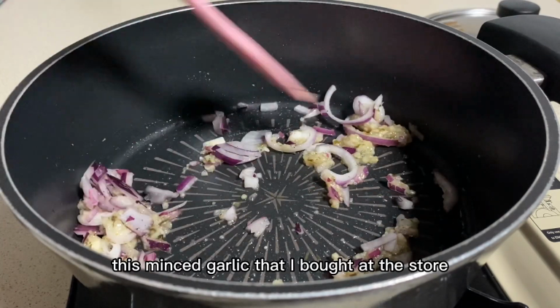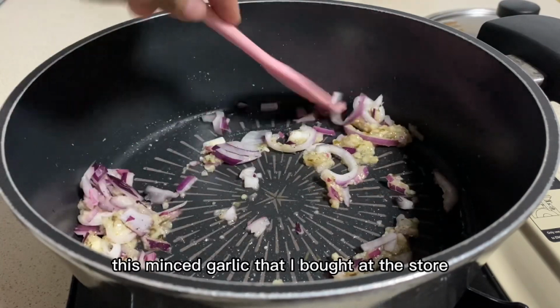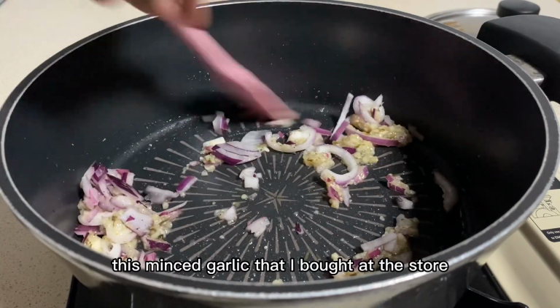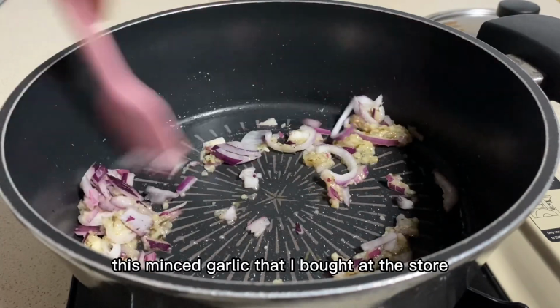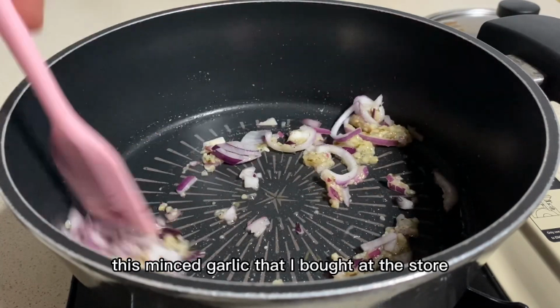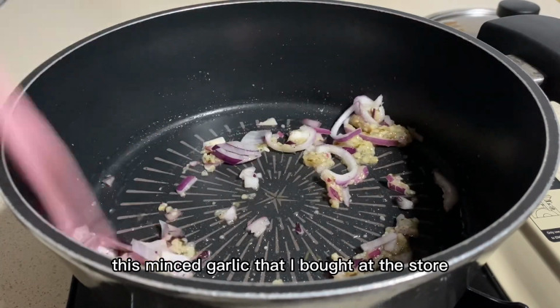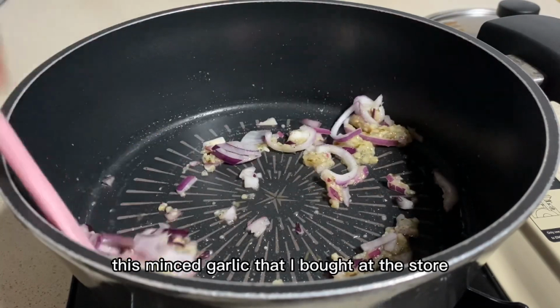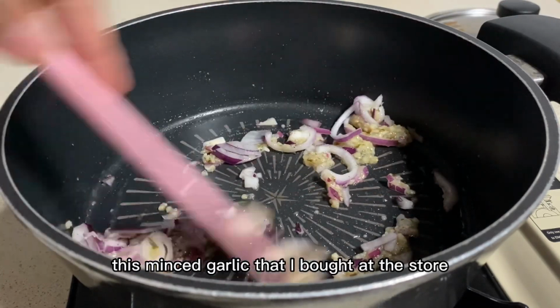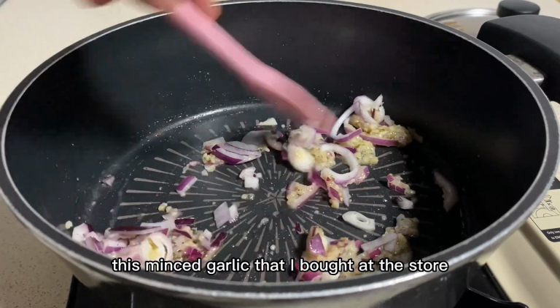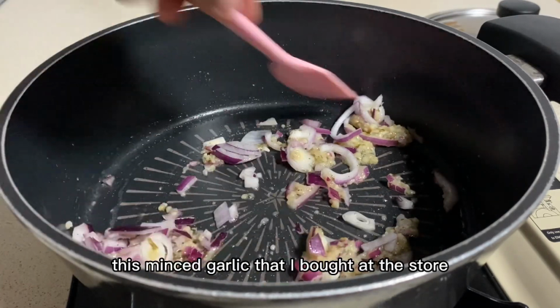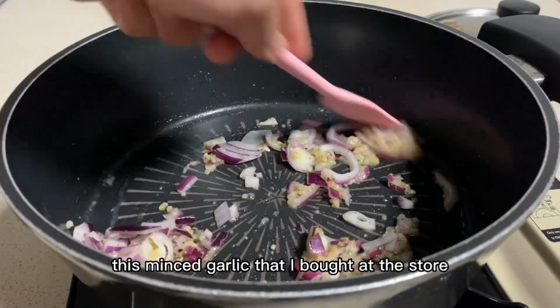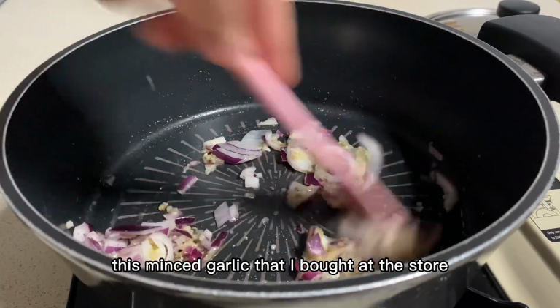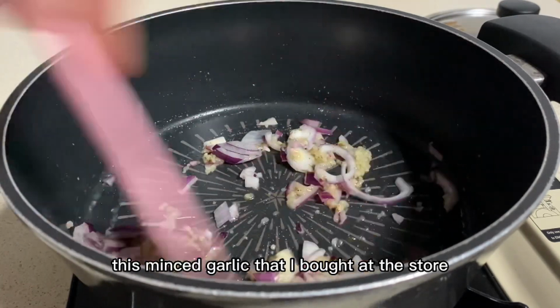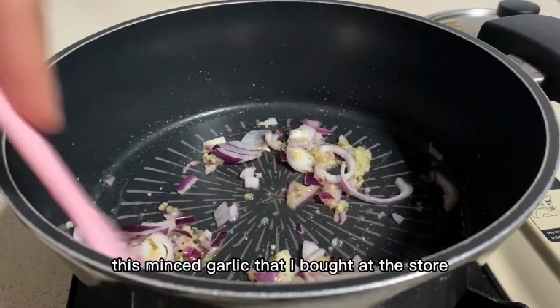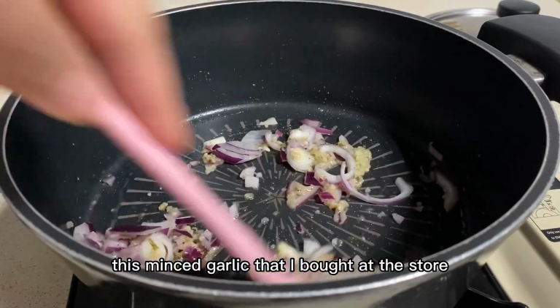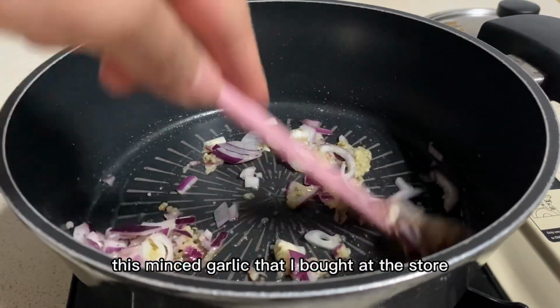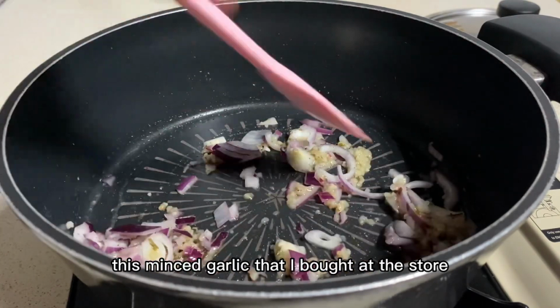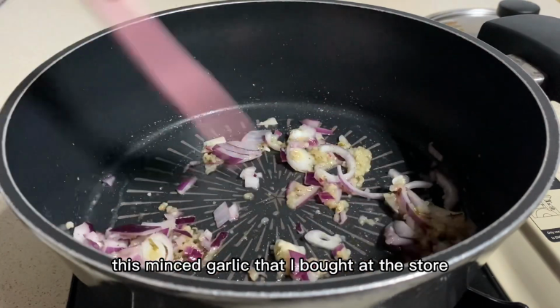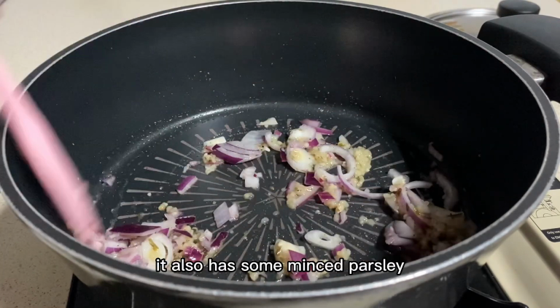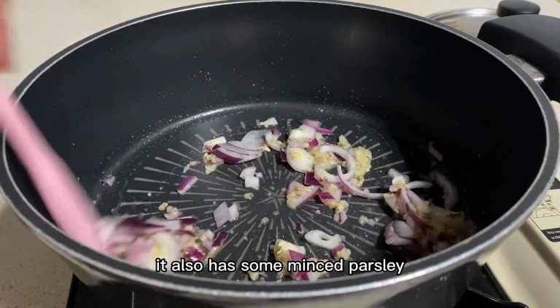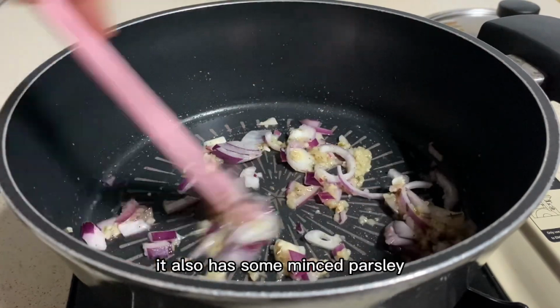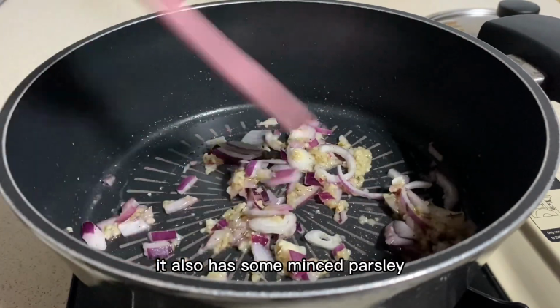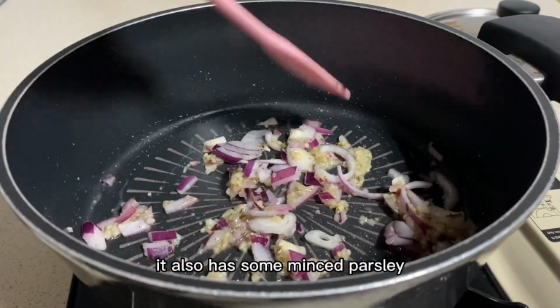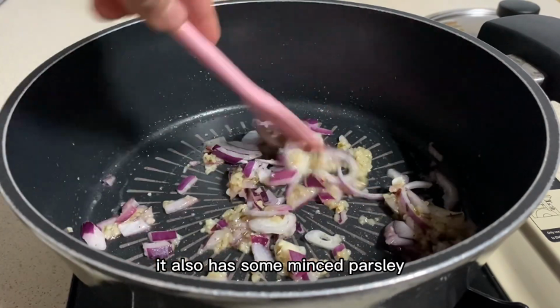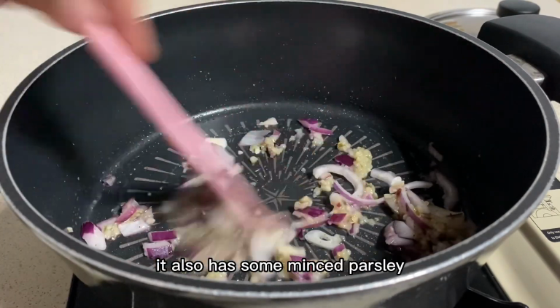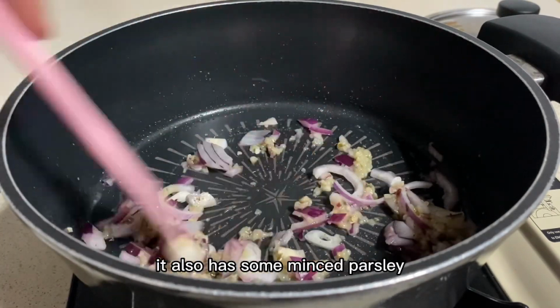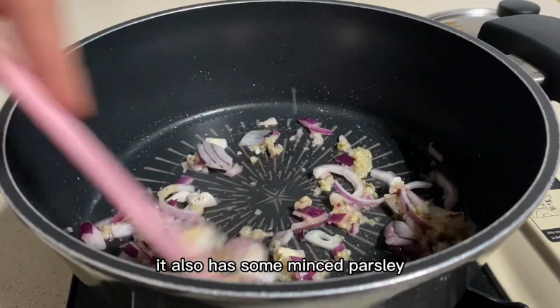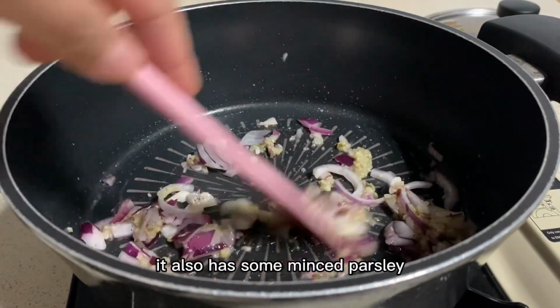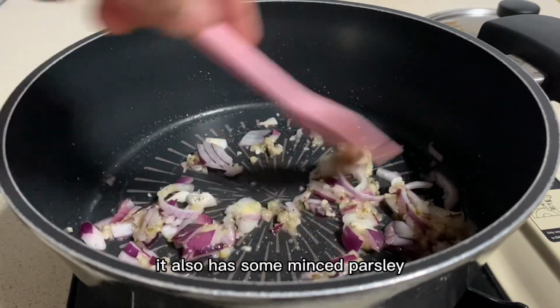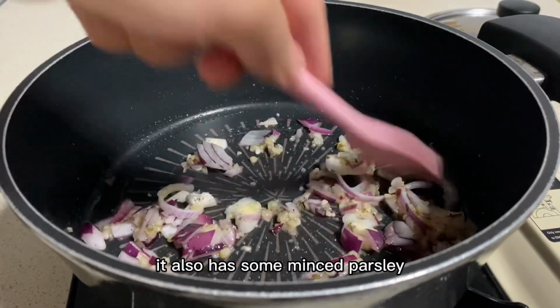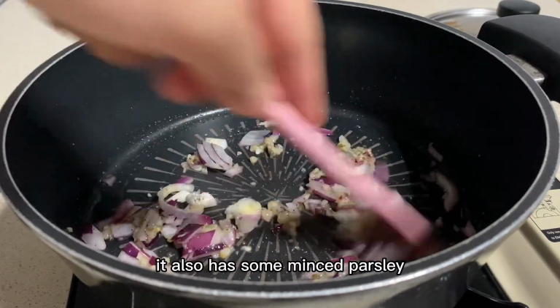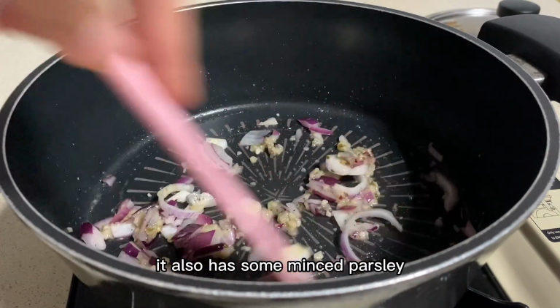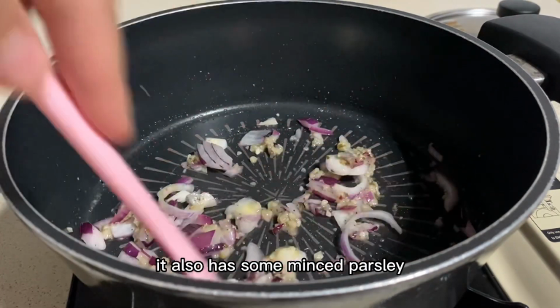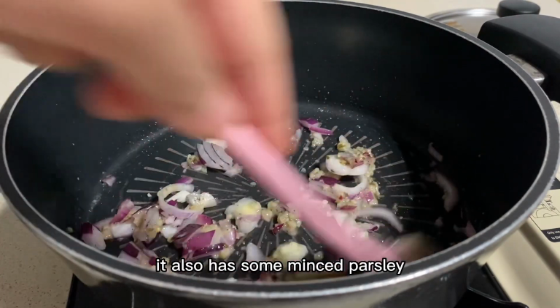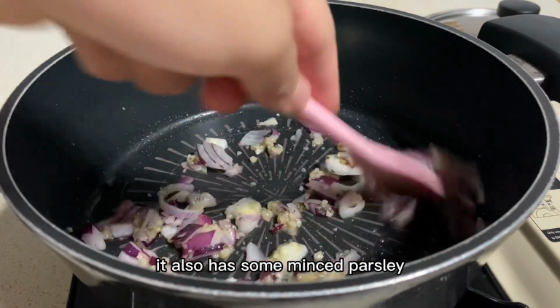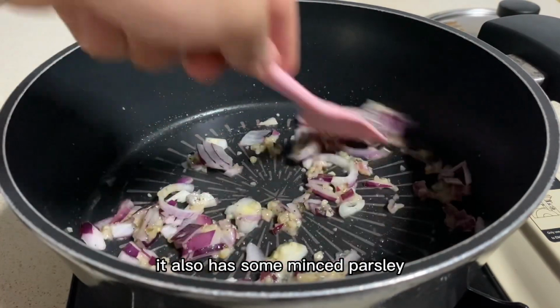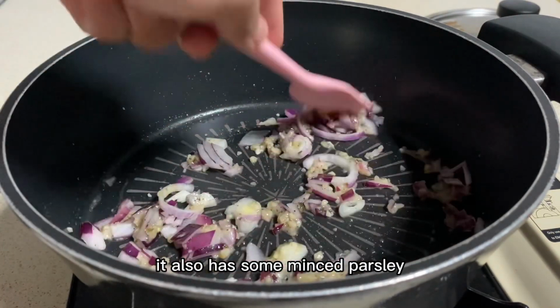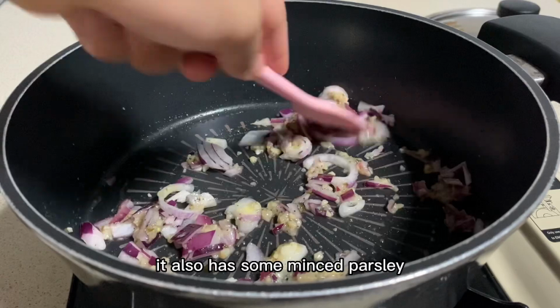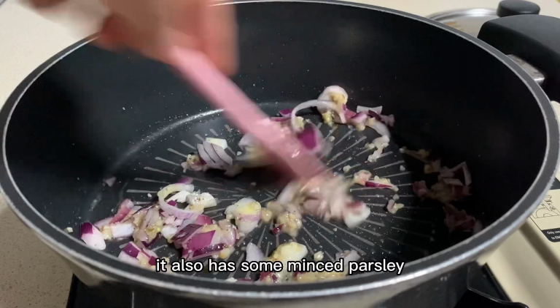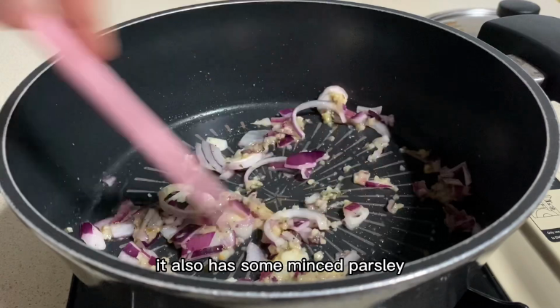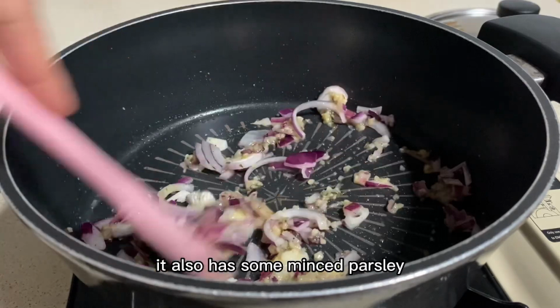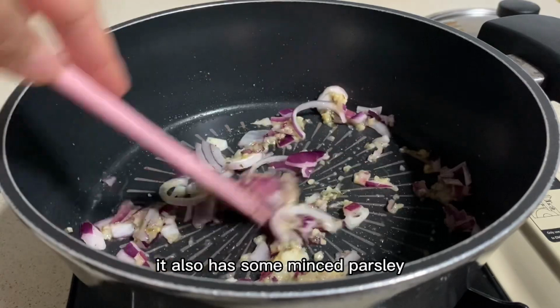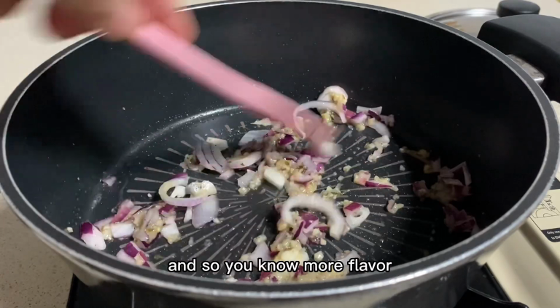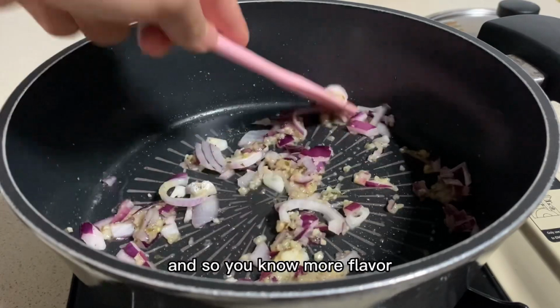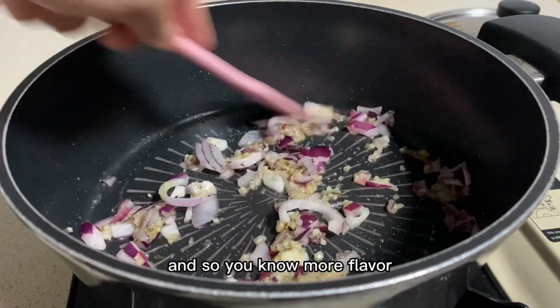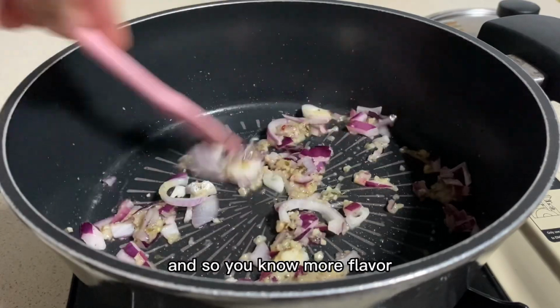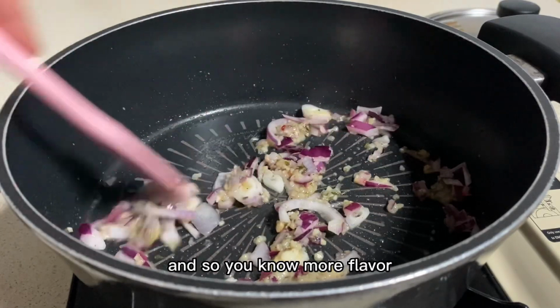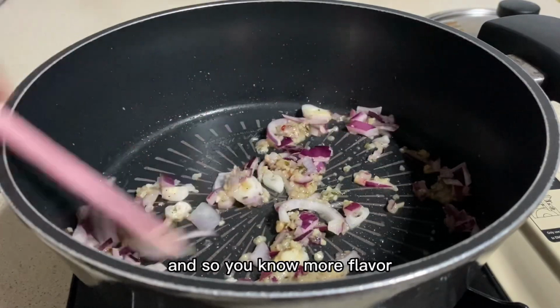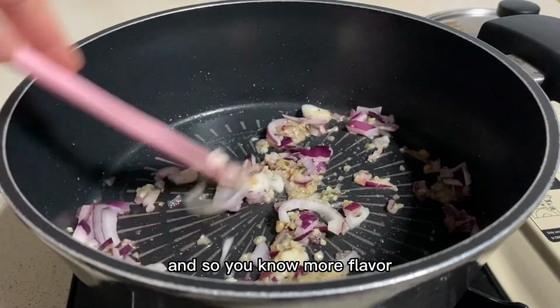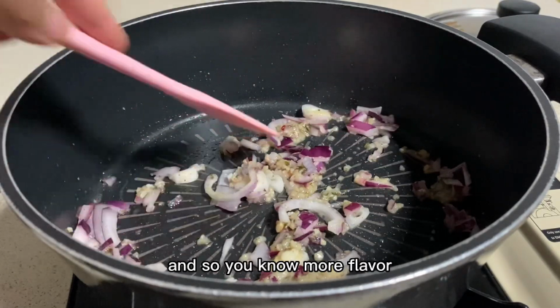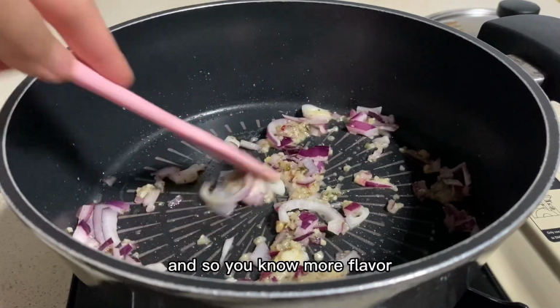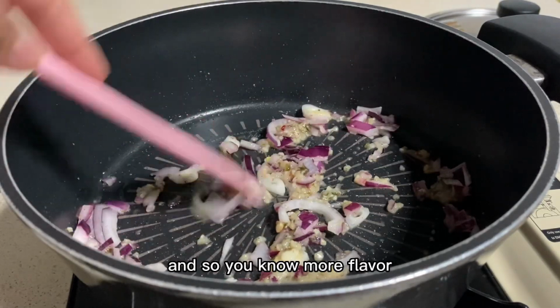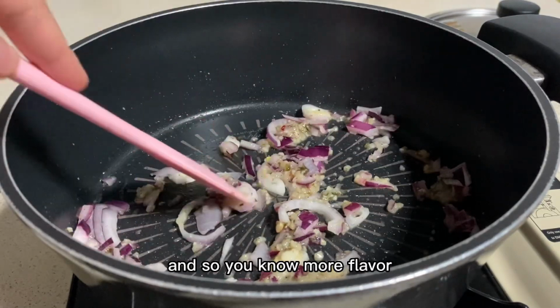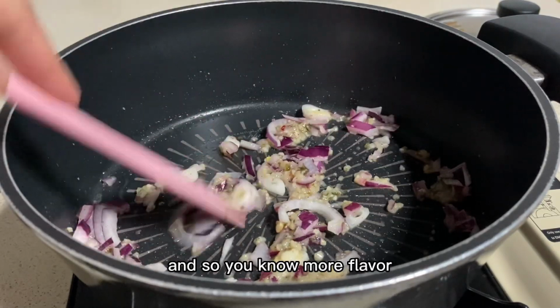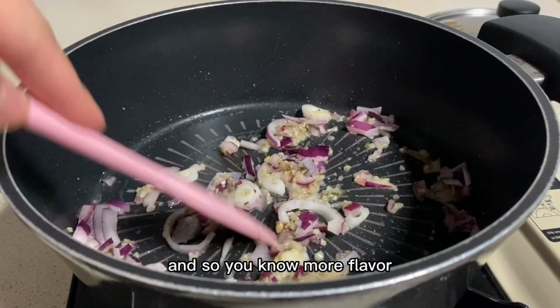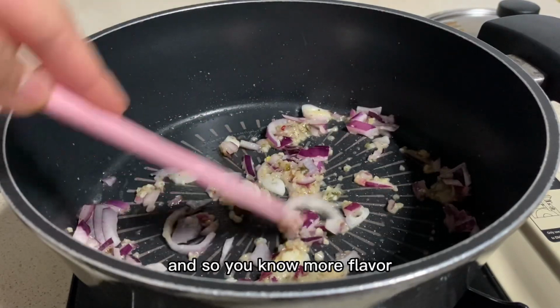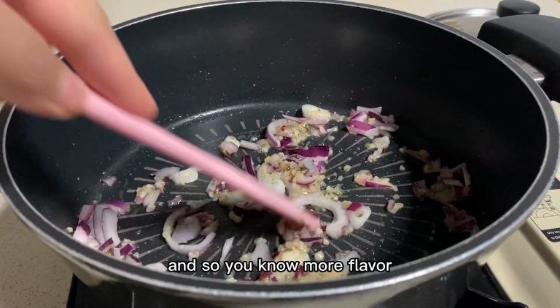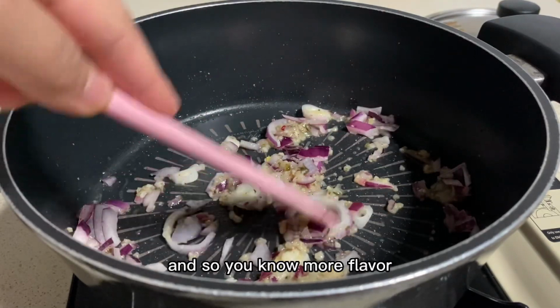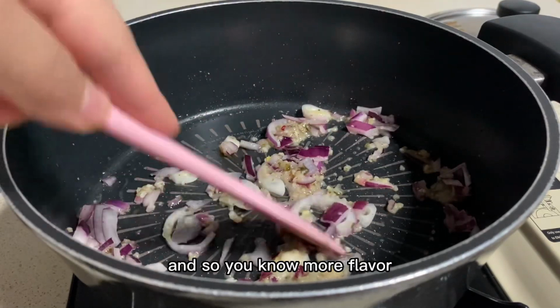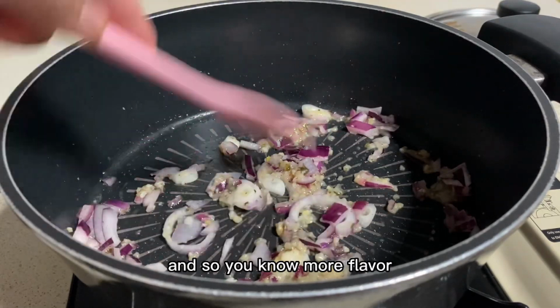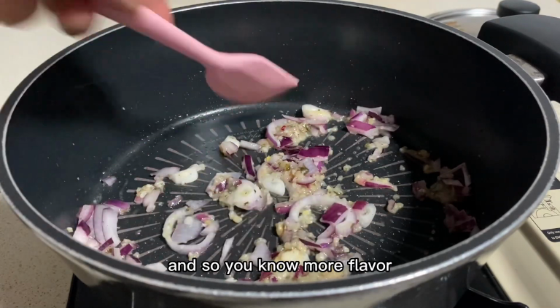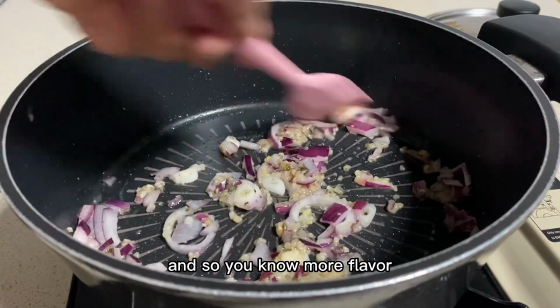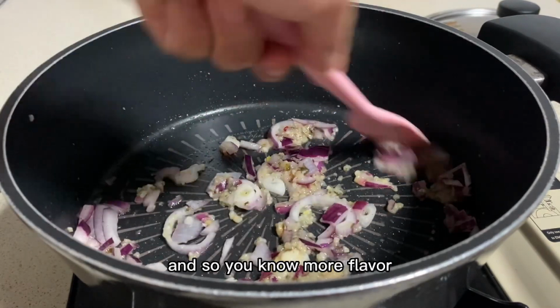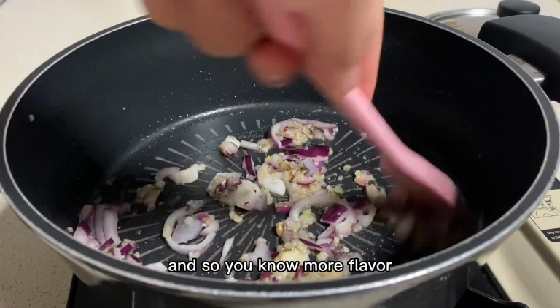This minced garlic that I bought at the store, it also had some minced parsley. So, you know, more flavor!